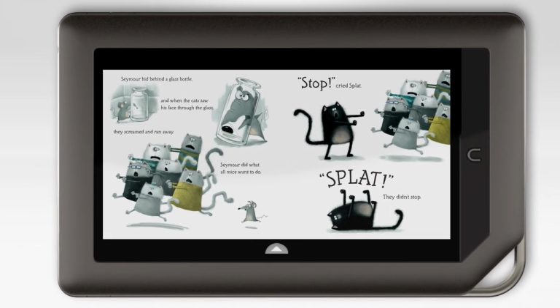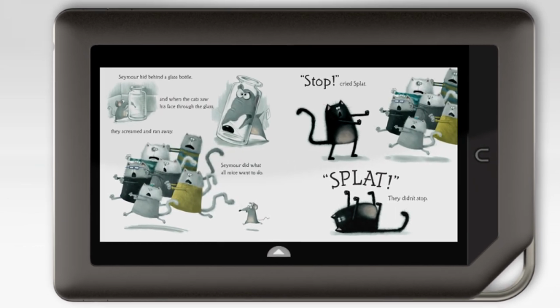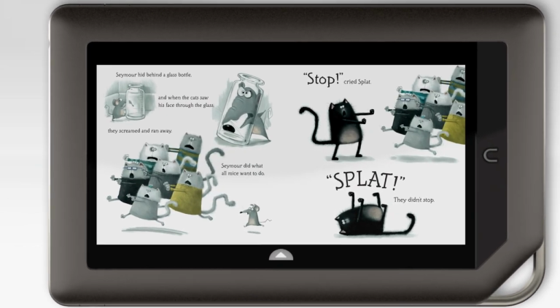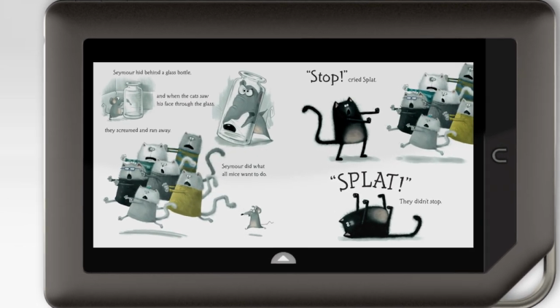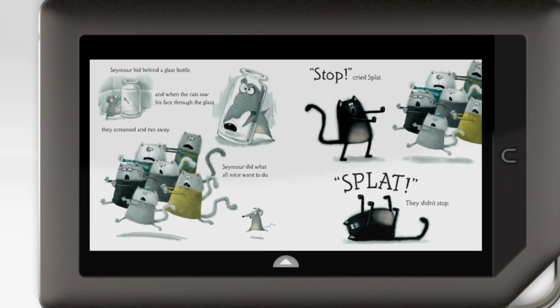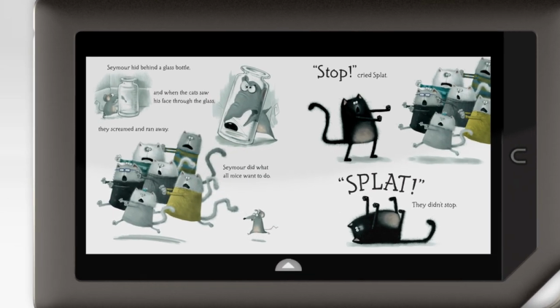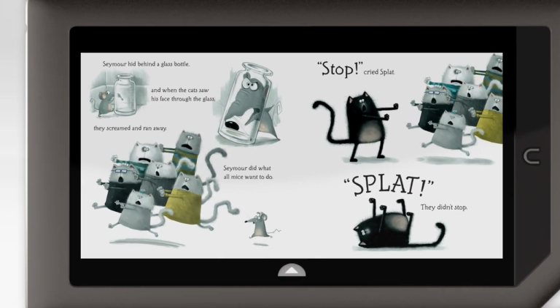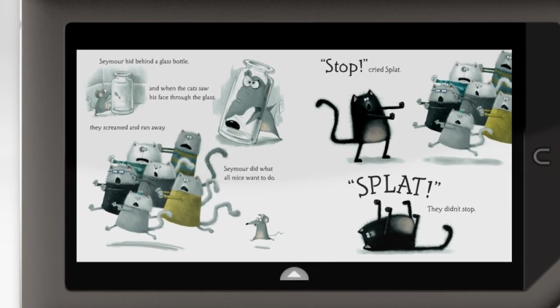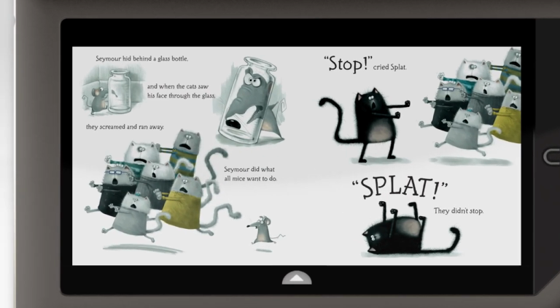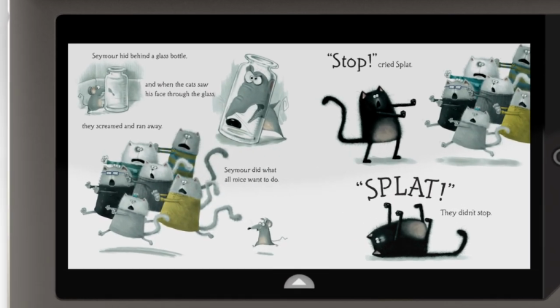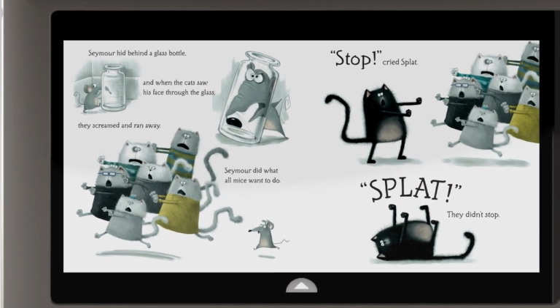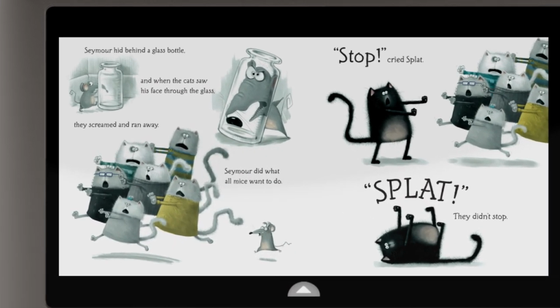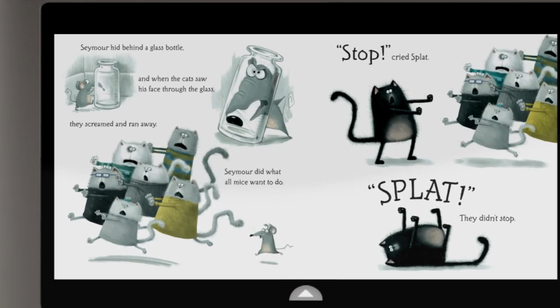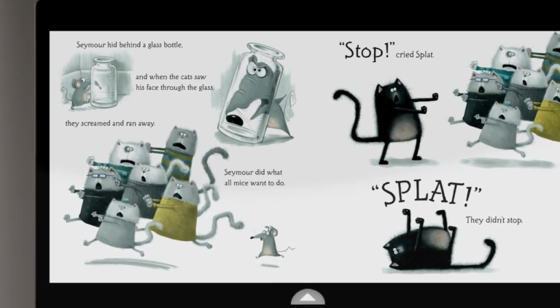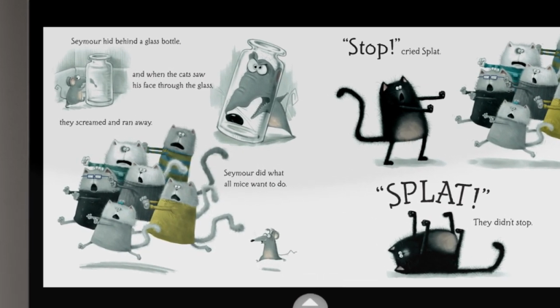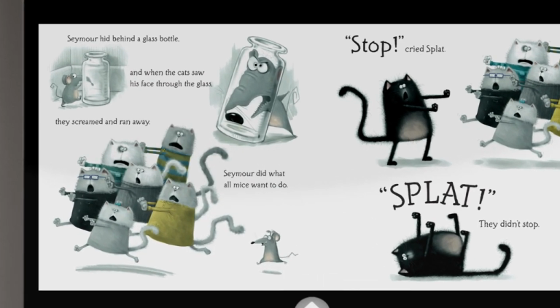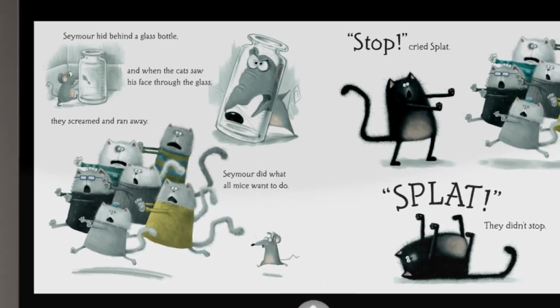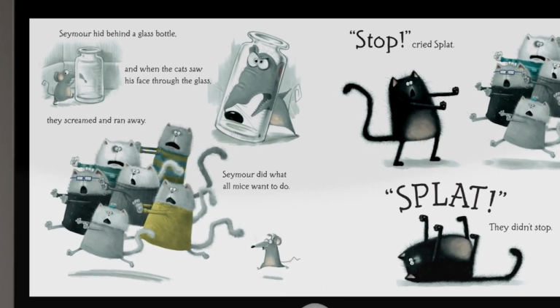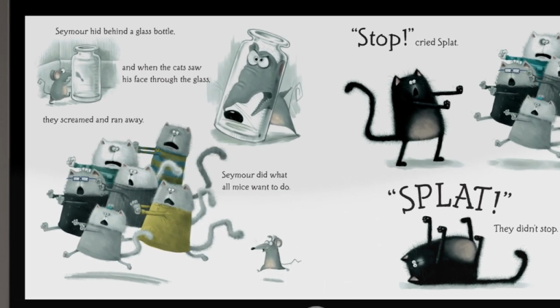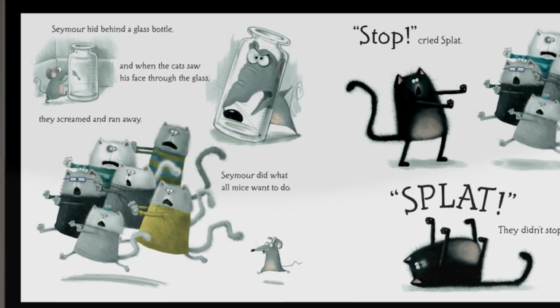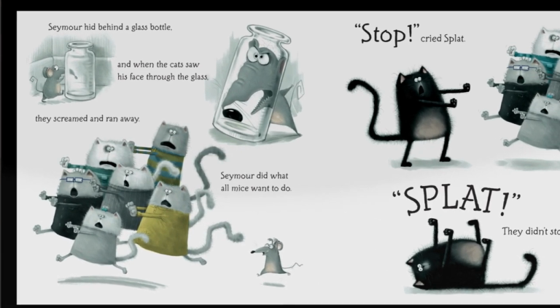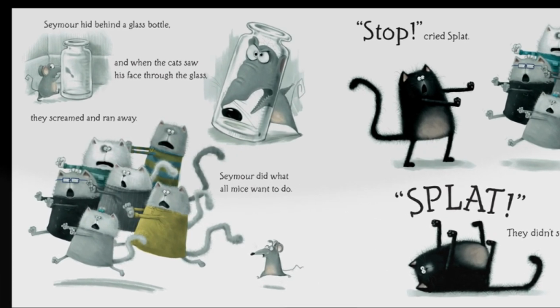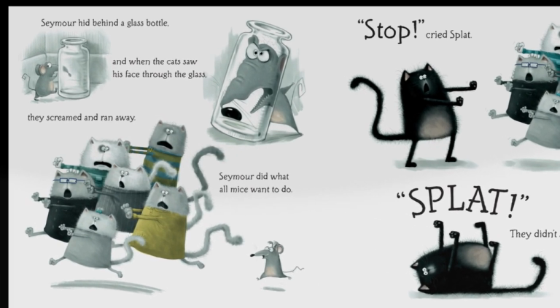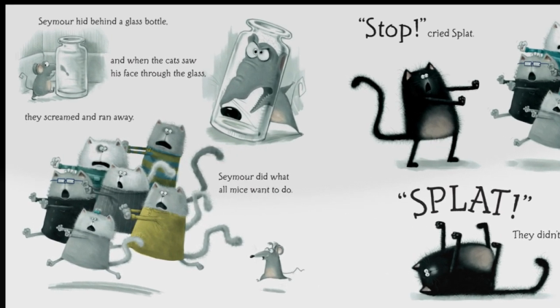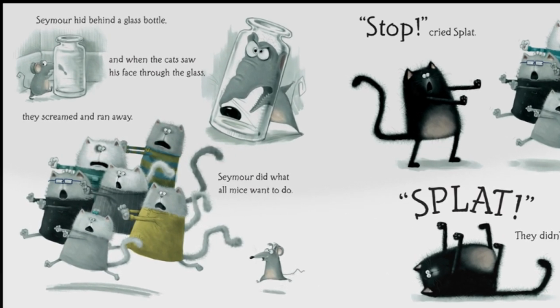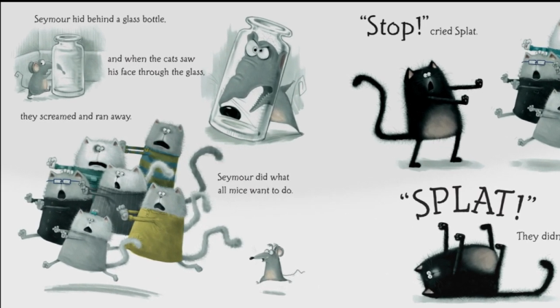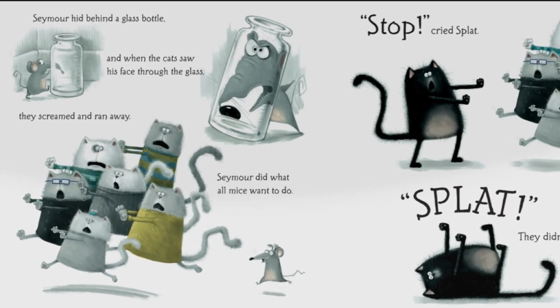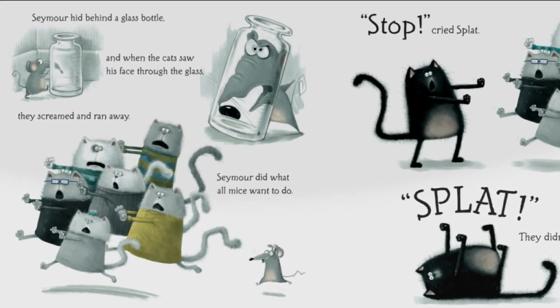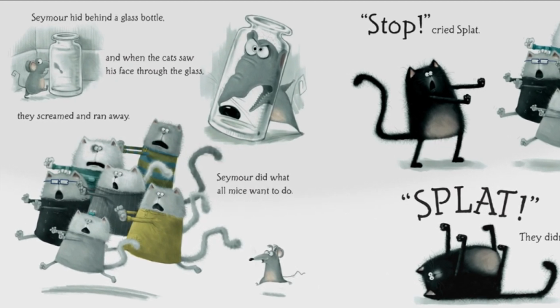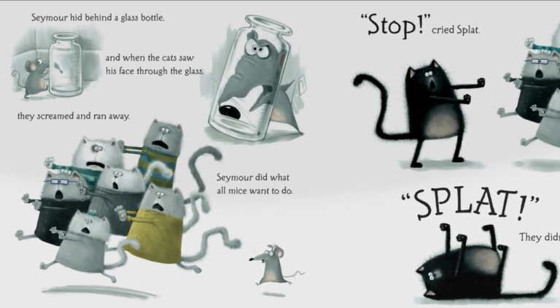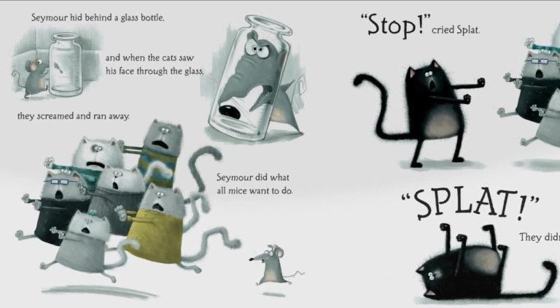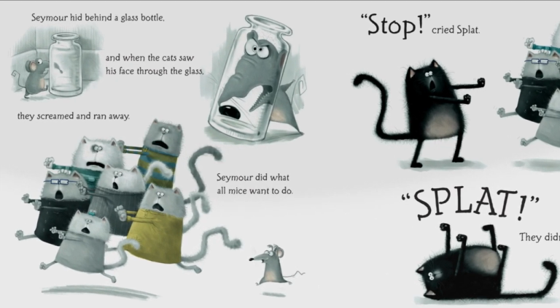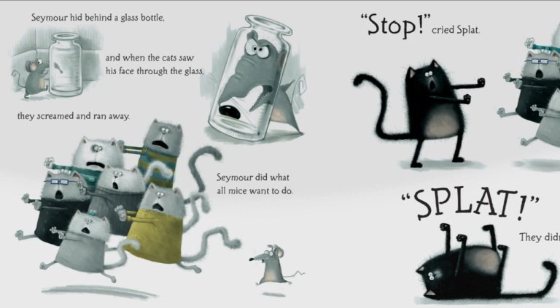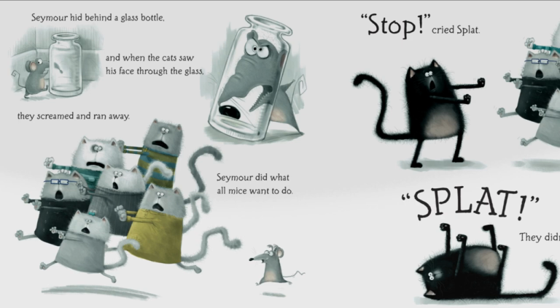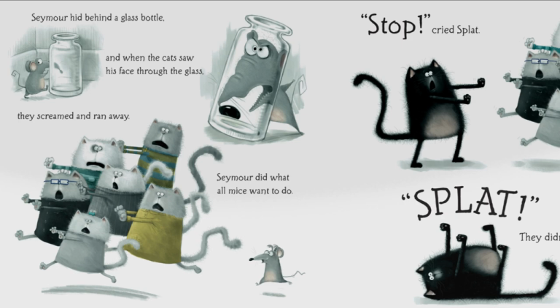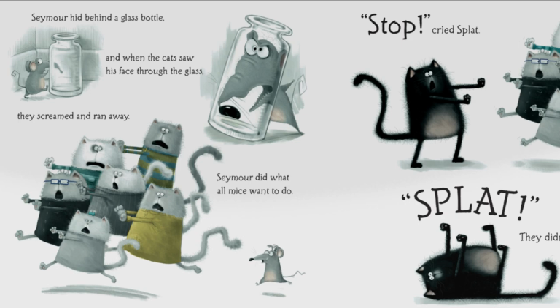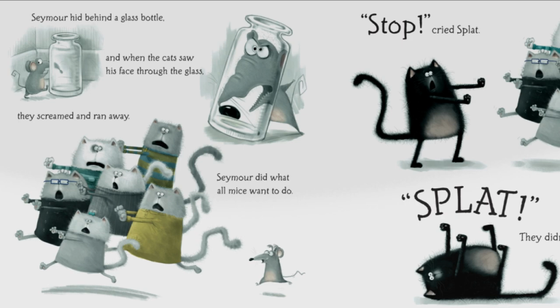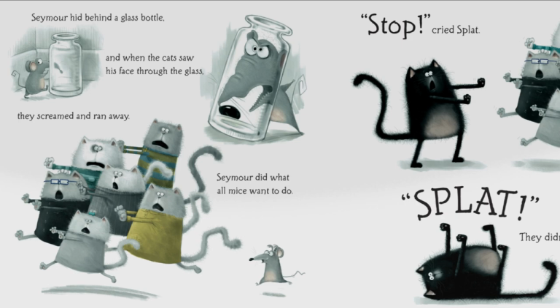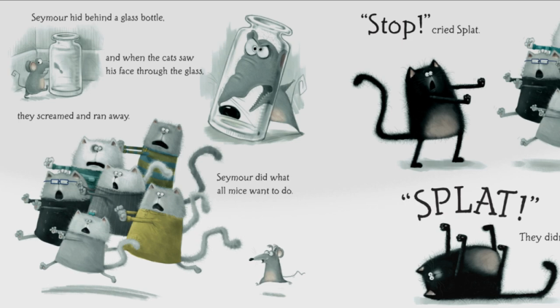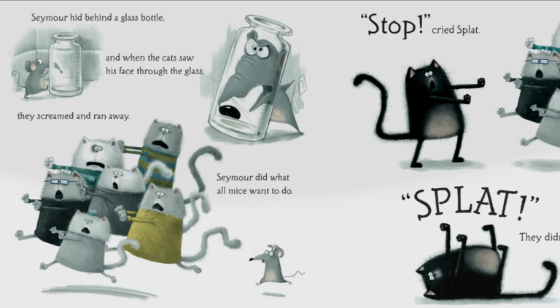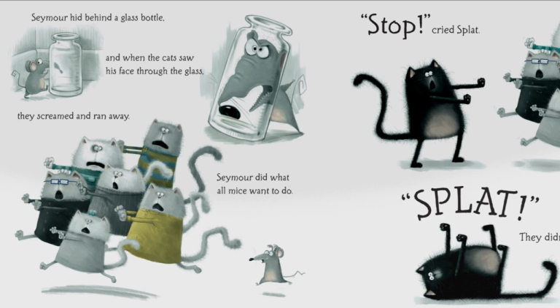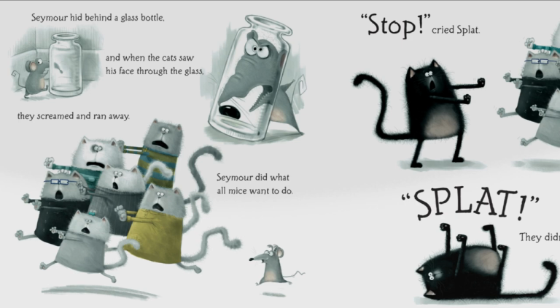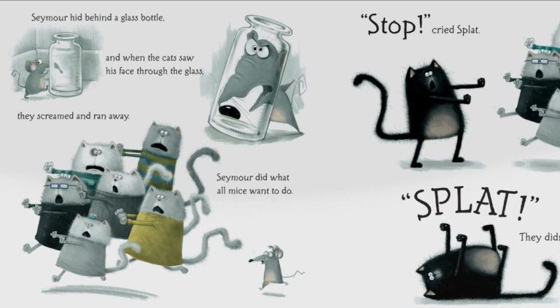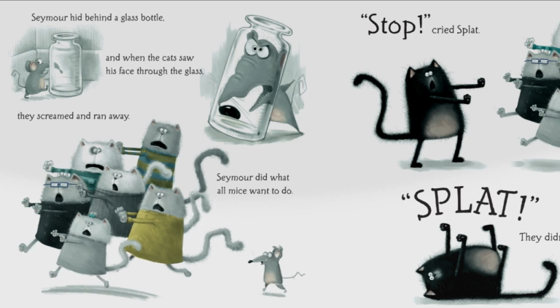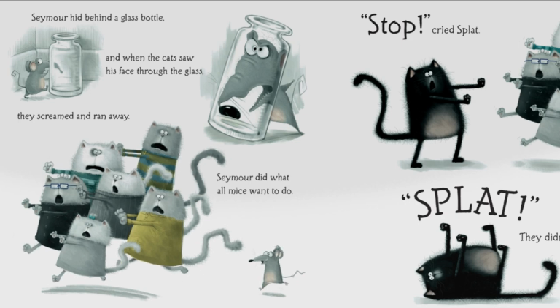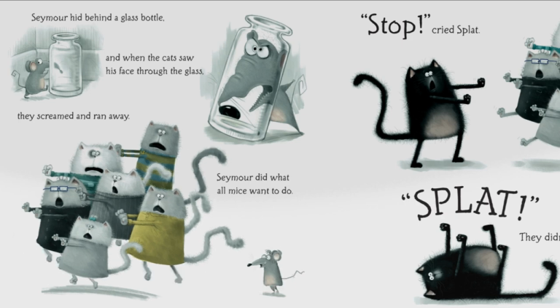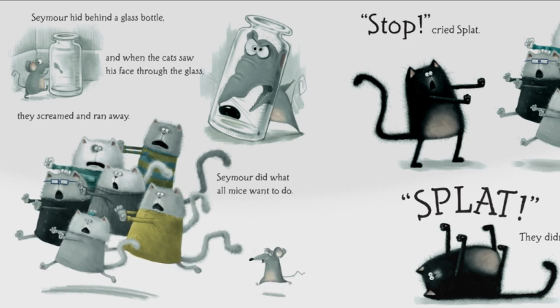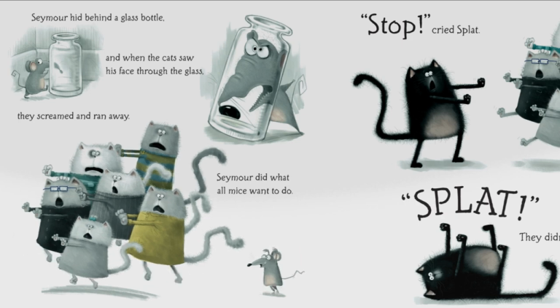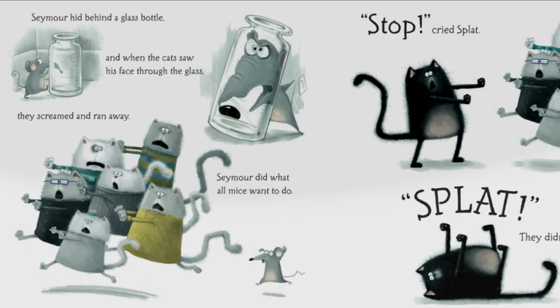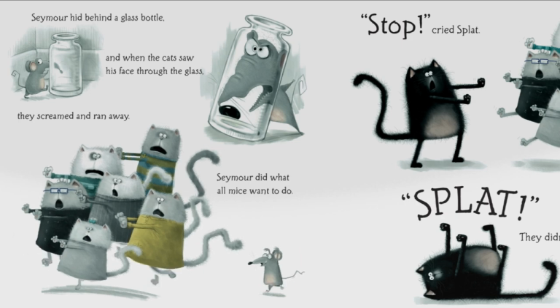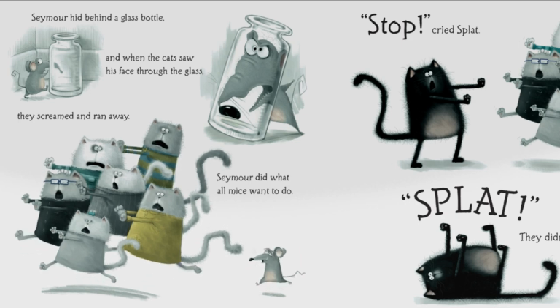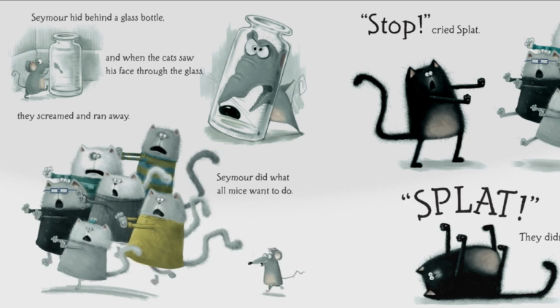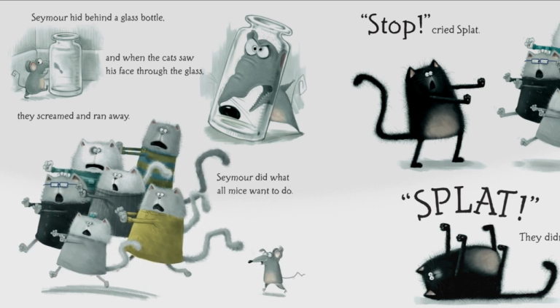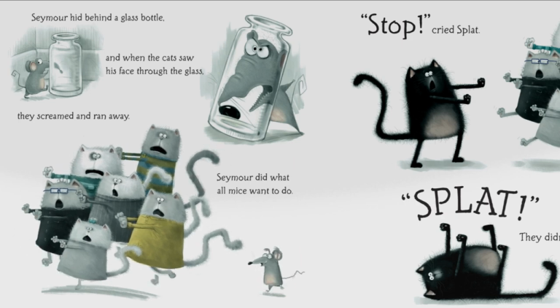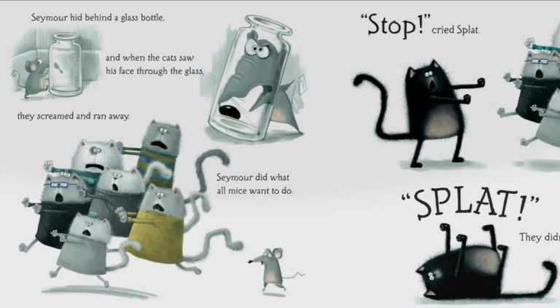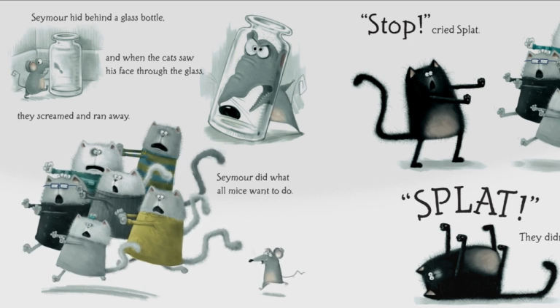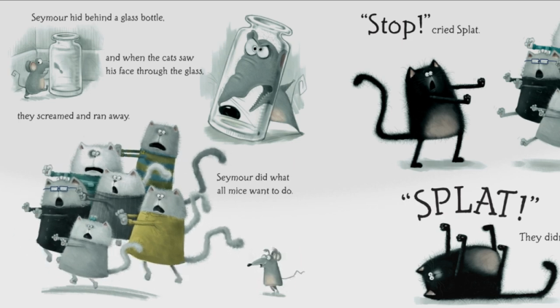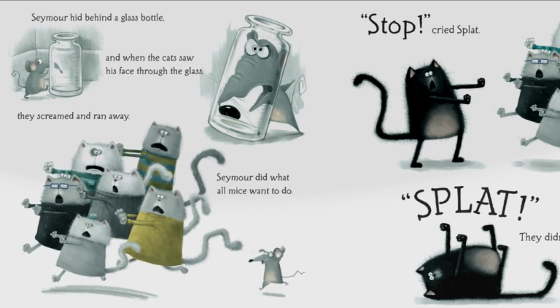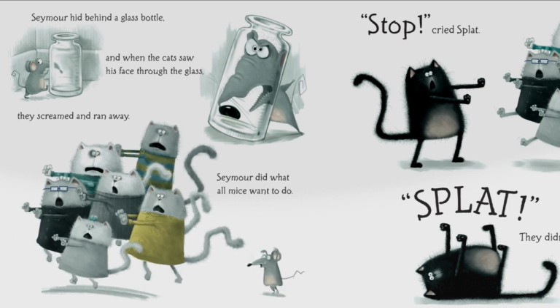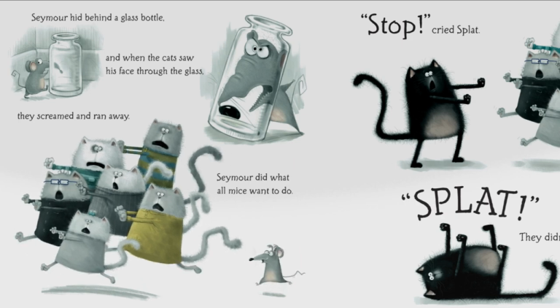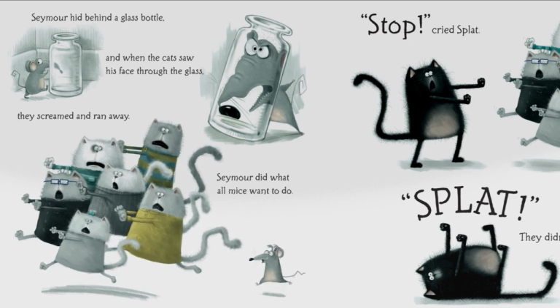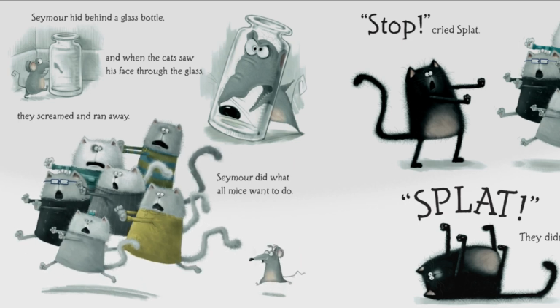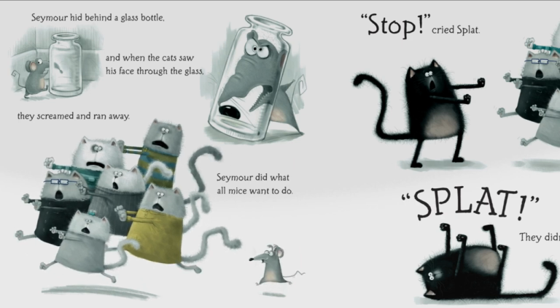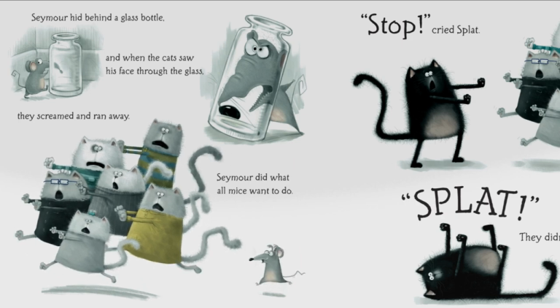Seymour hid behind a glass bottle, and when the cat saw his face through the glass, they screamed and ran away!